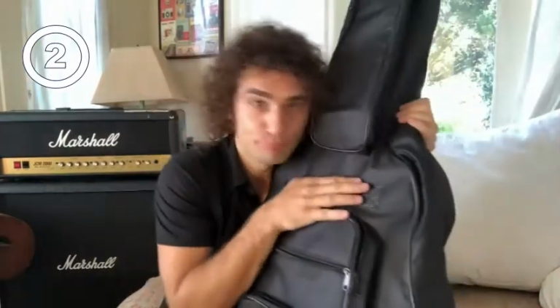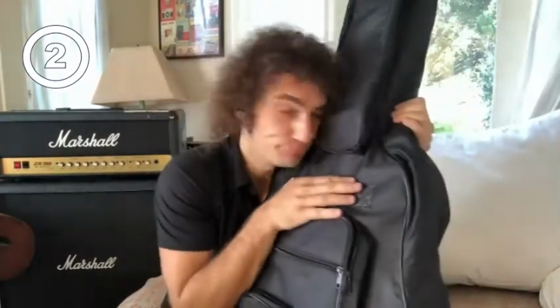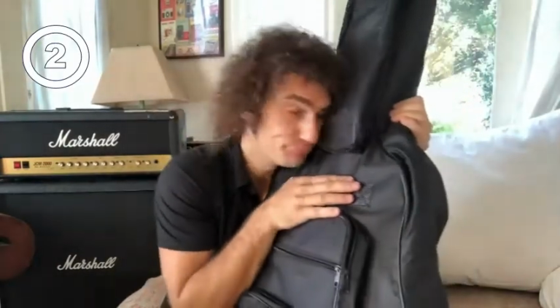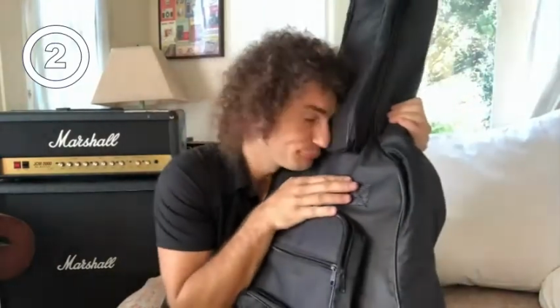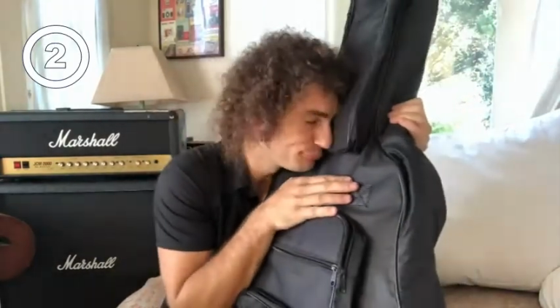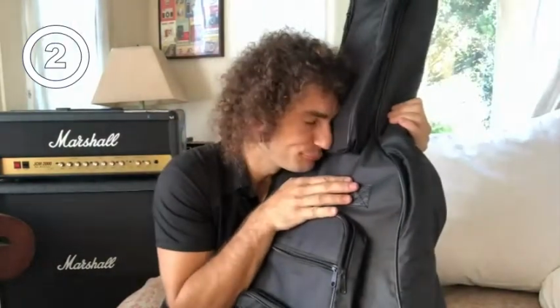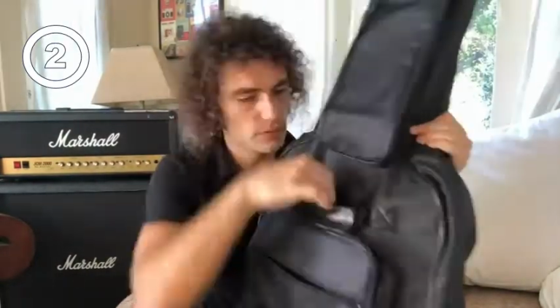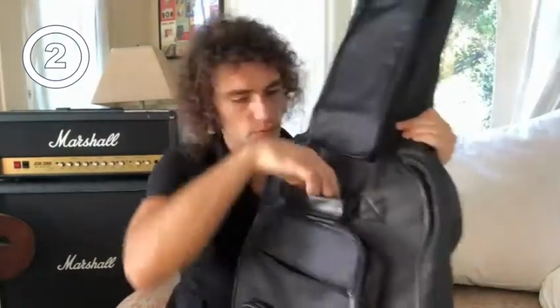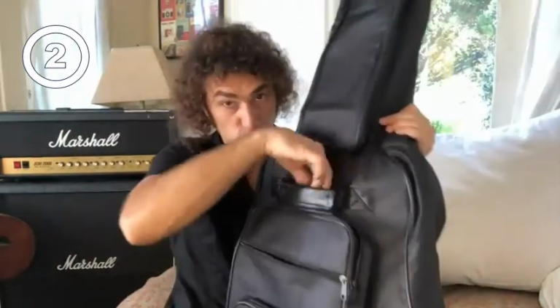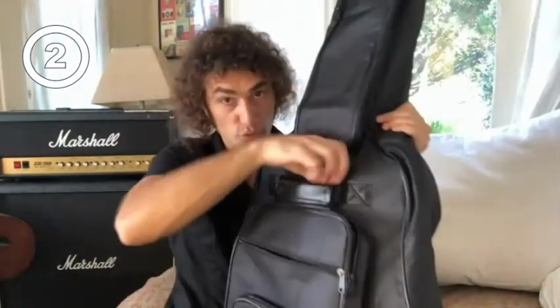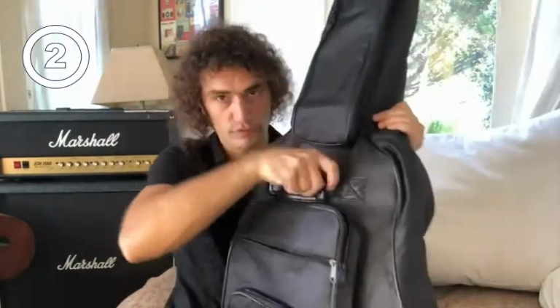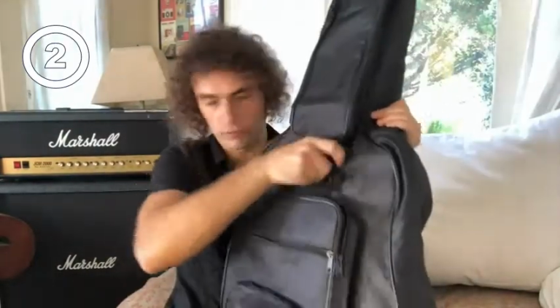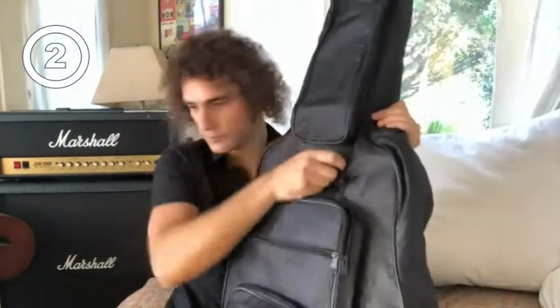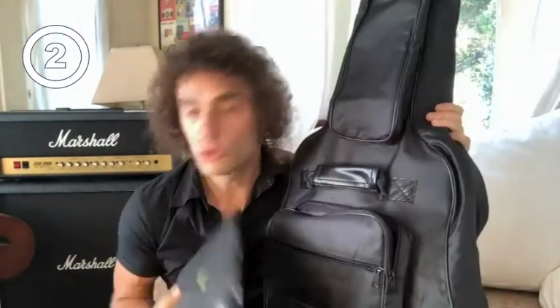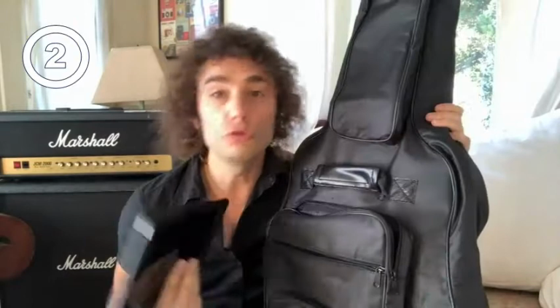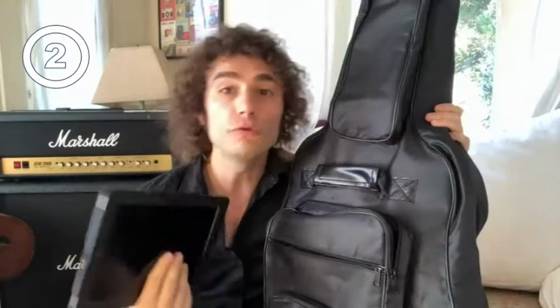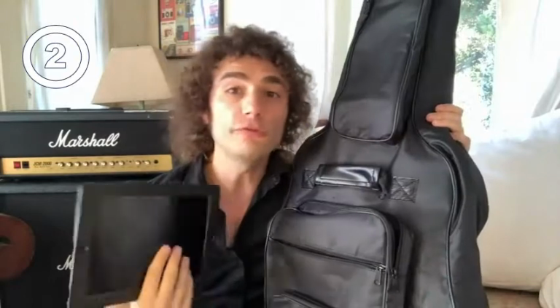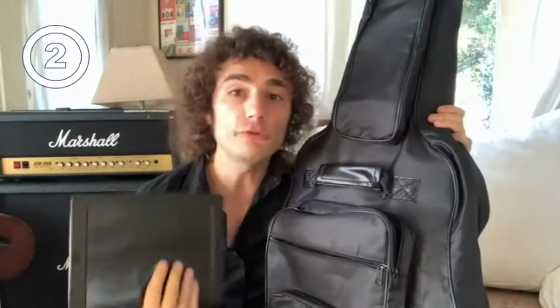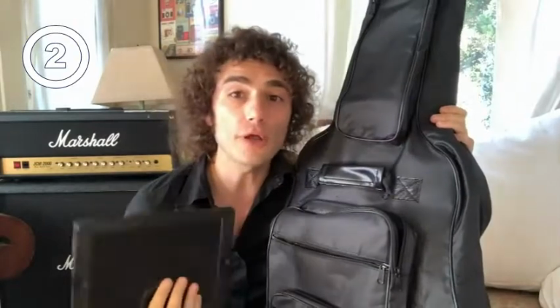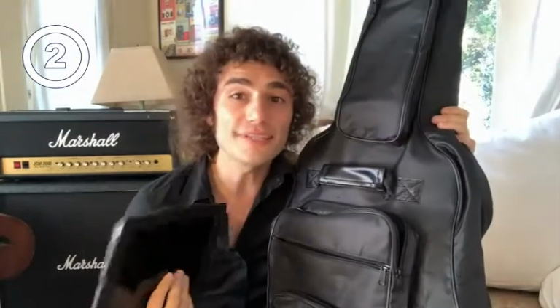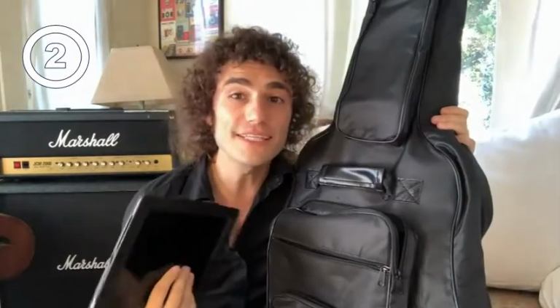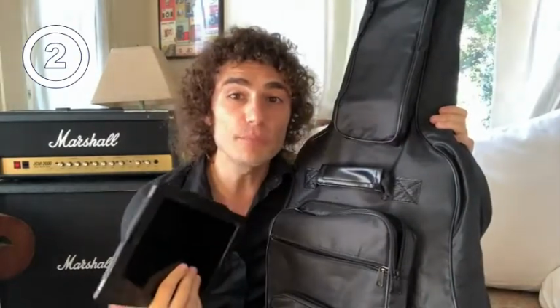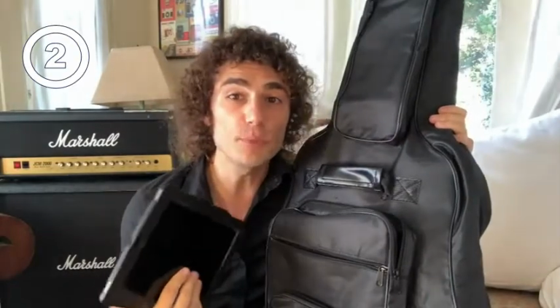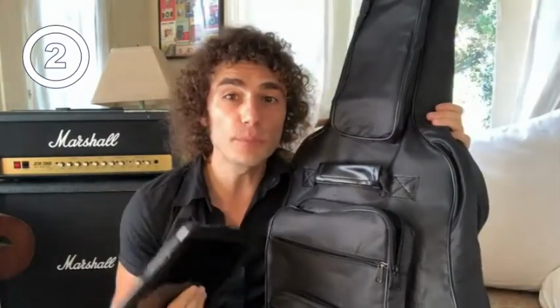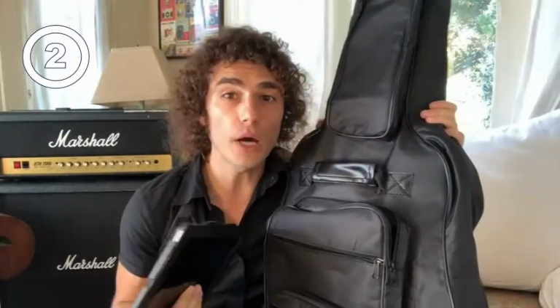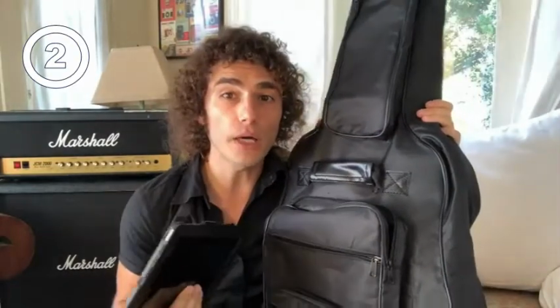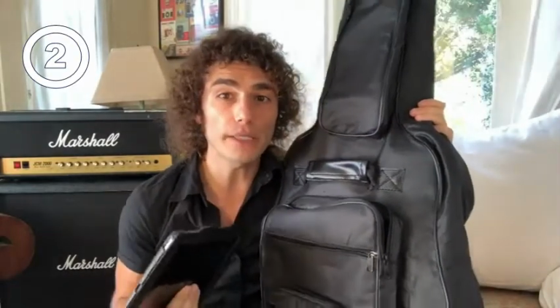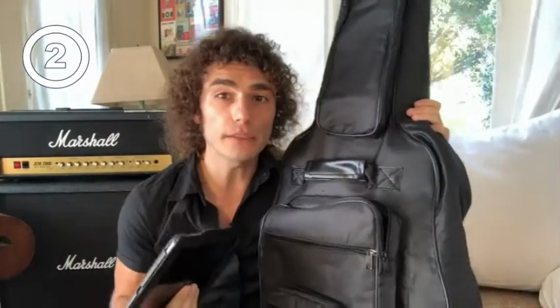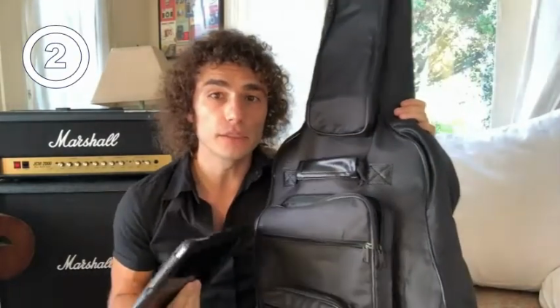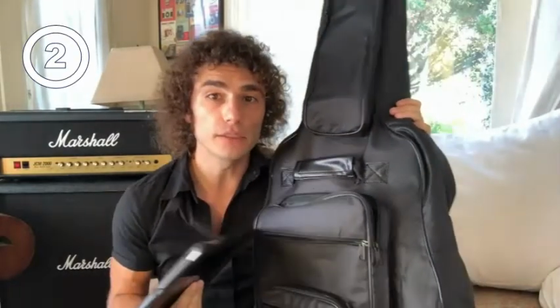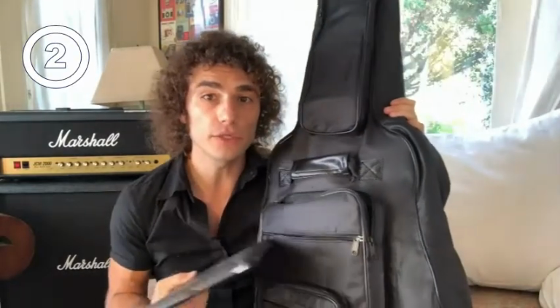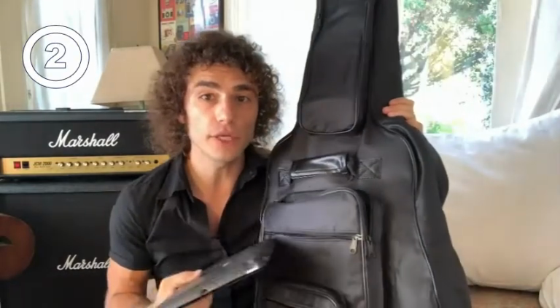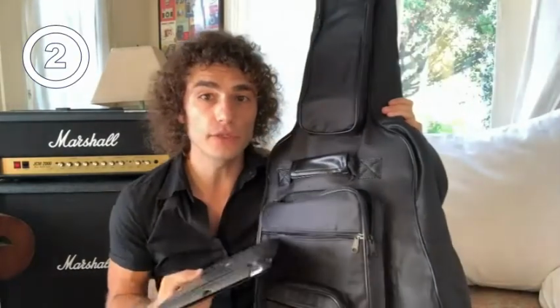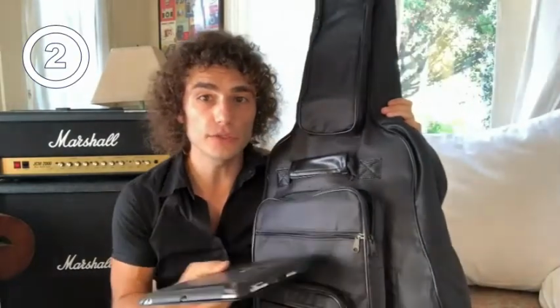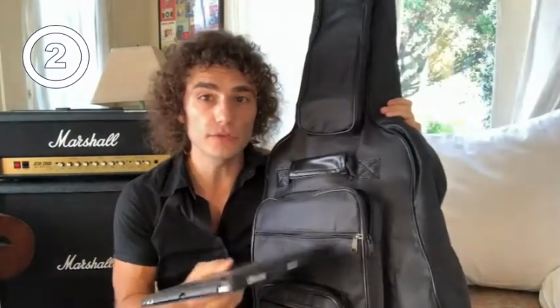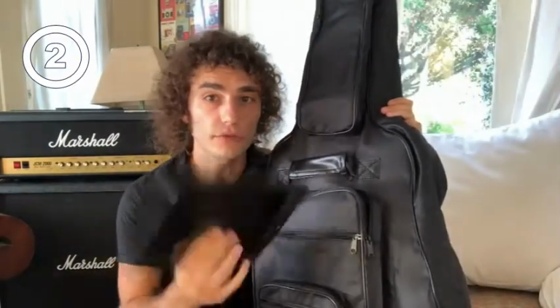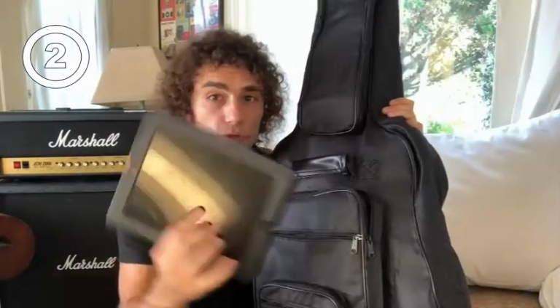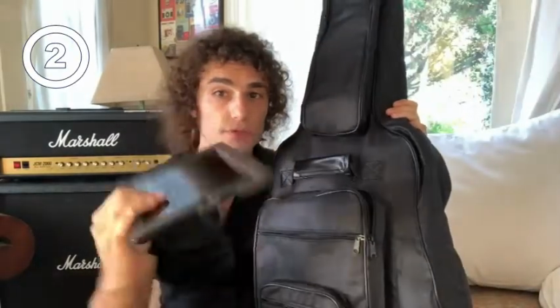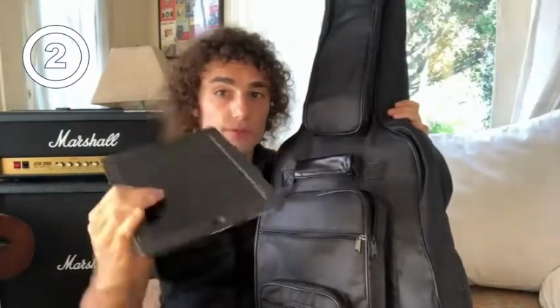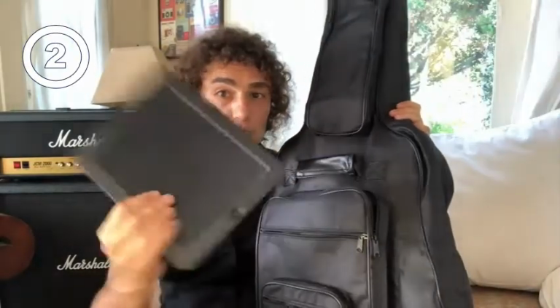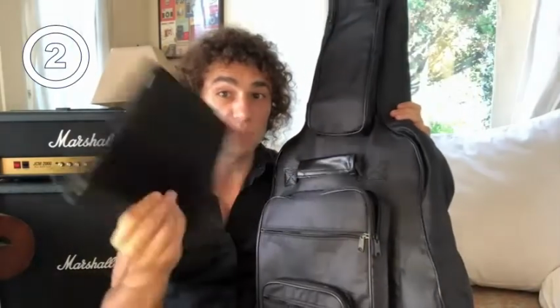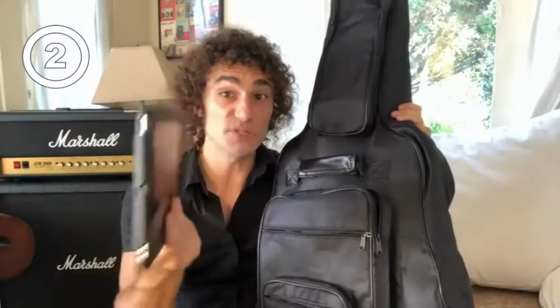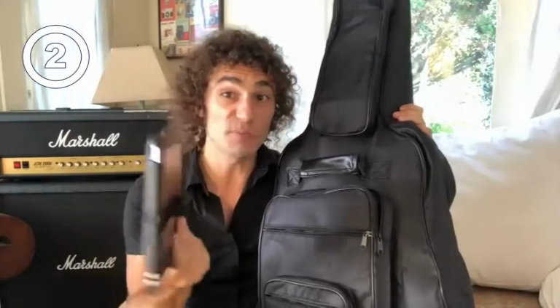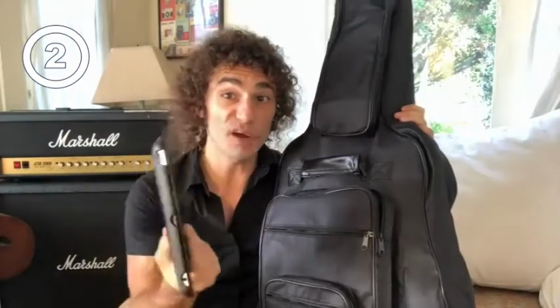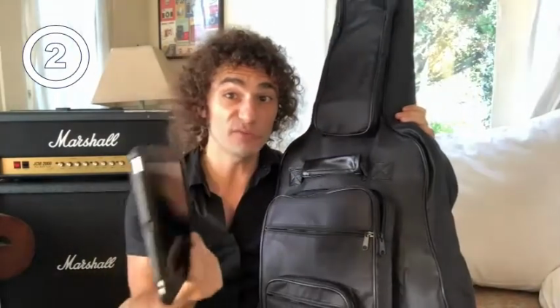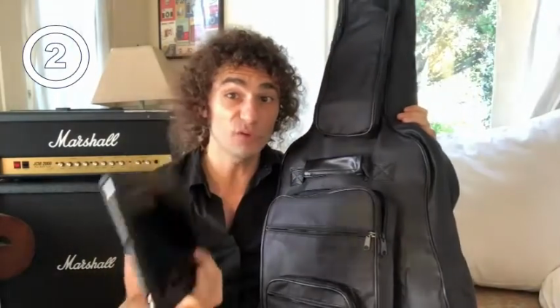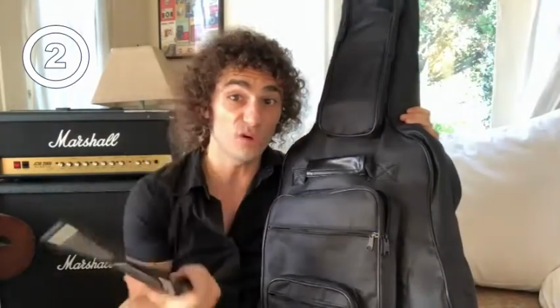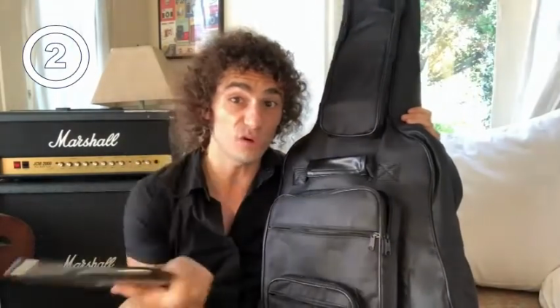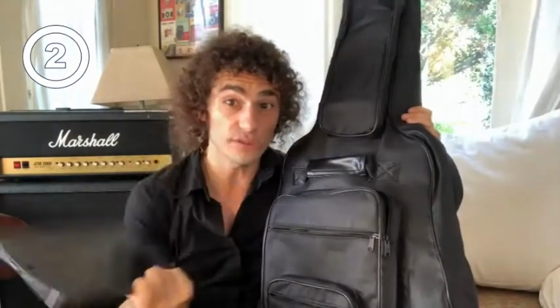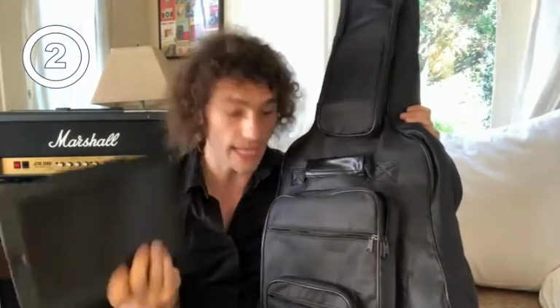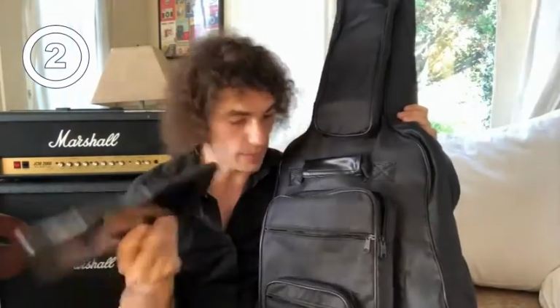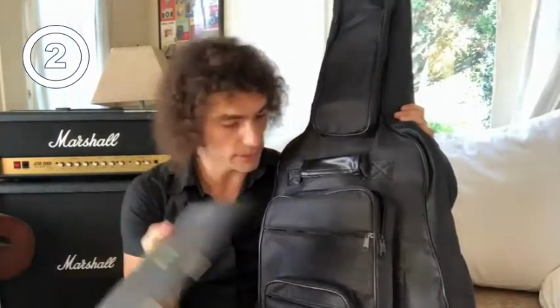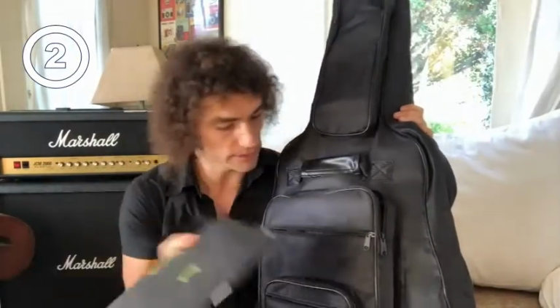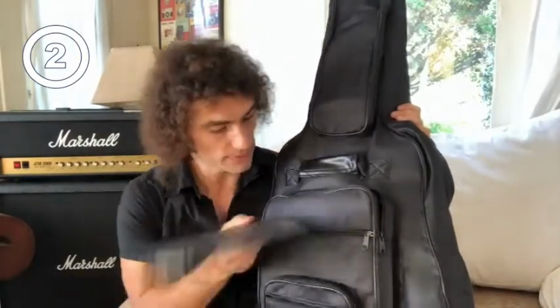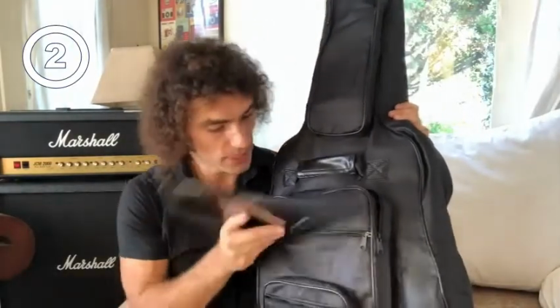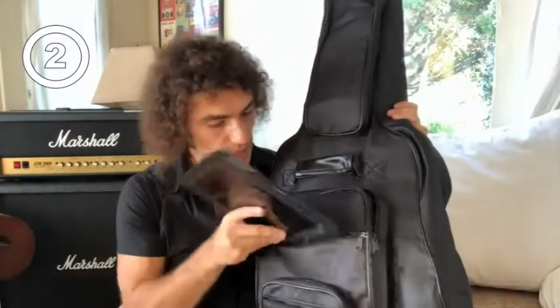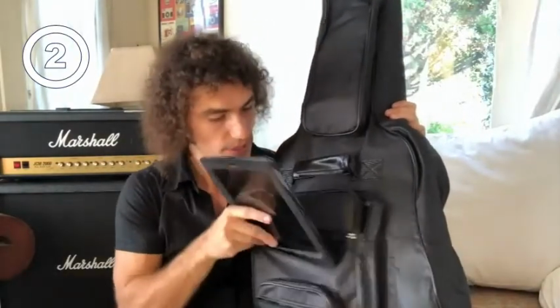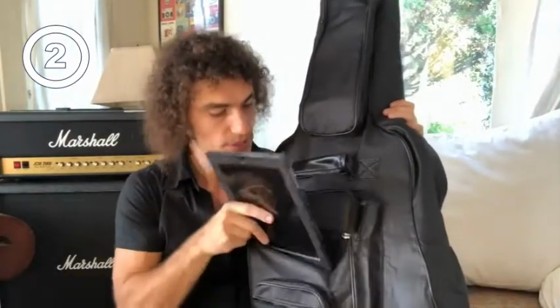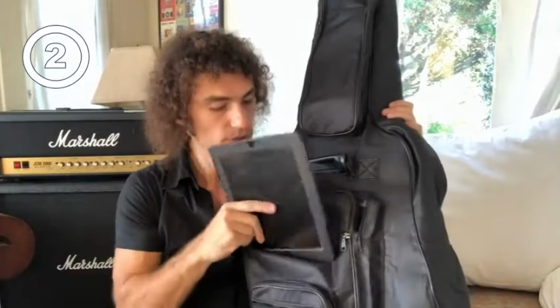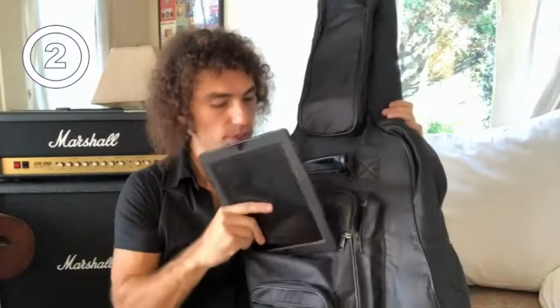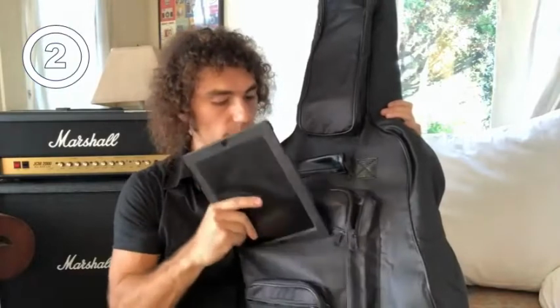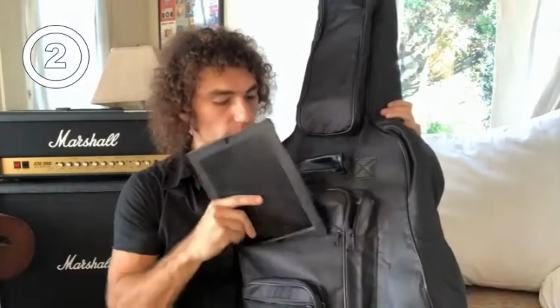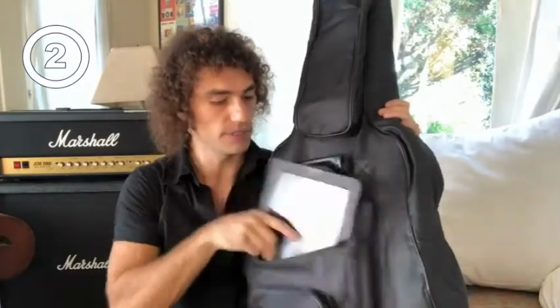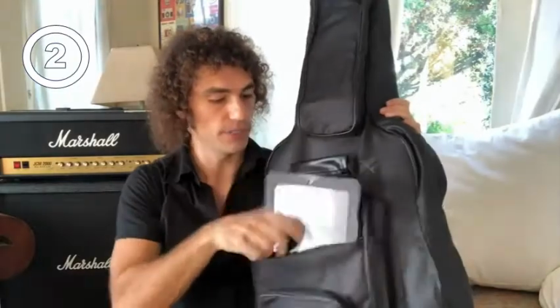Beautiful front zipper pocket you can use for your smartphone or tablet, so you can easily put it in here.